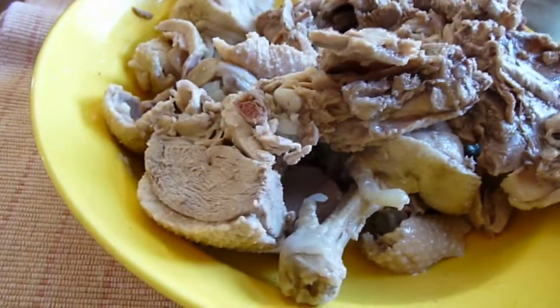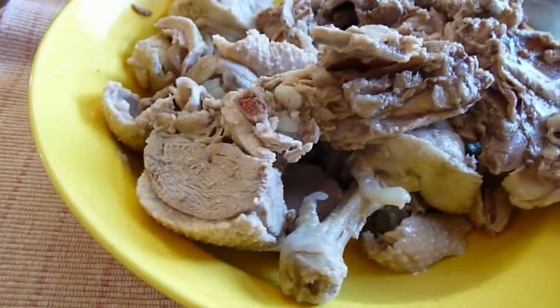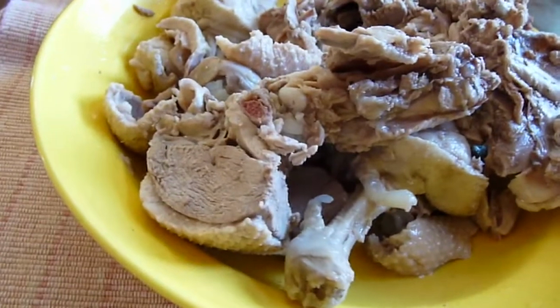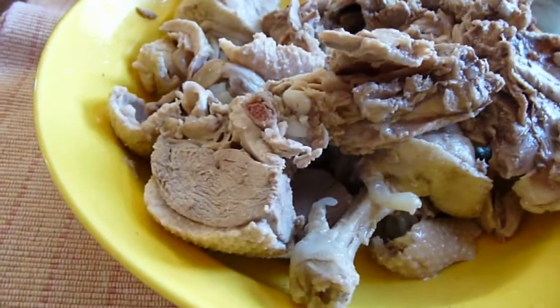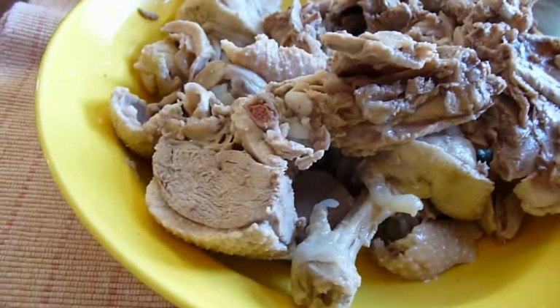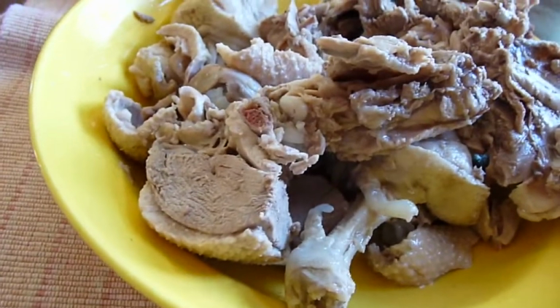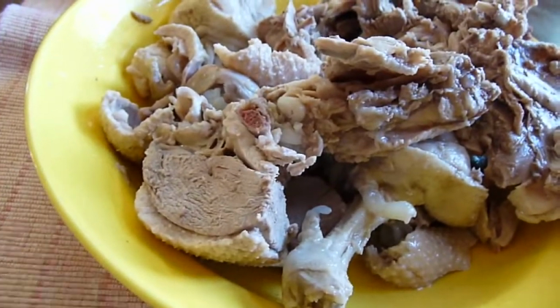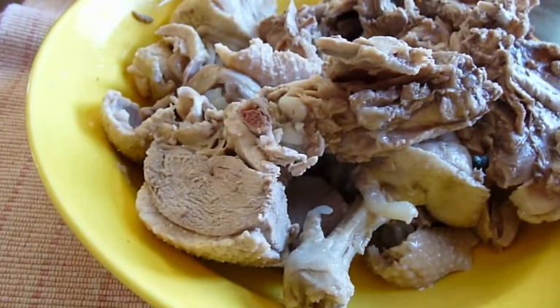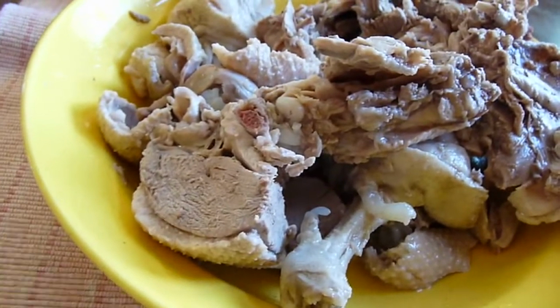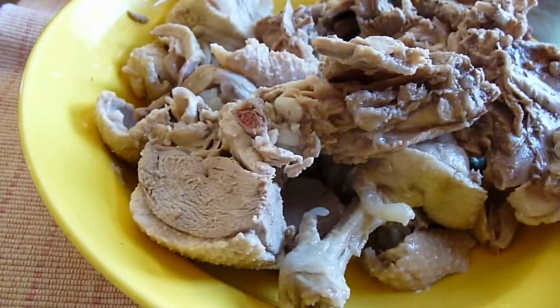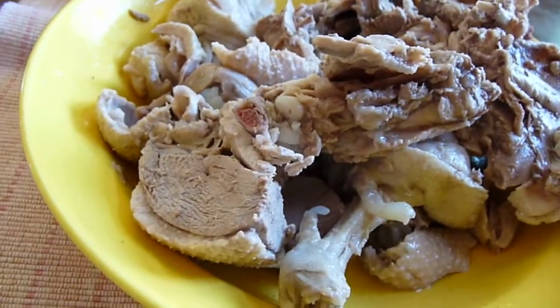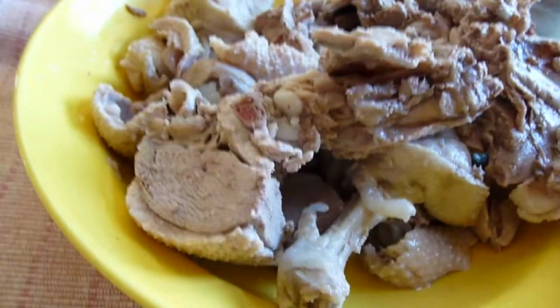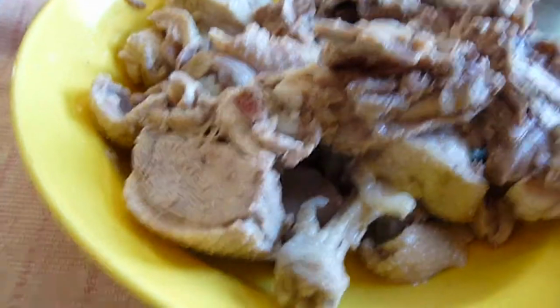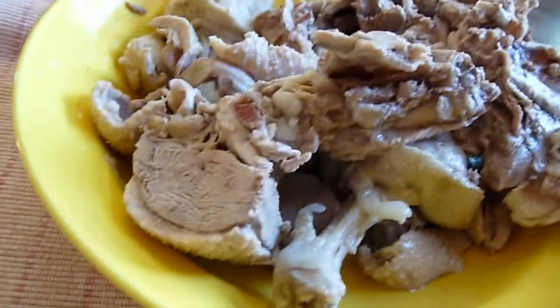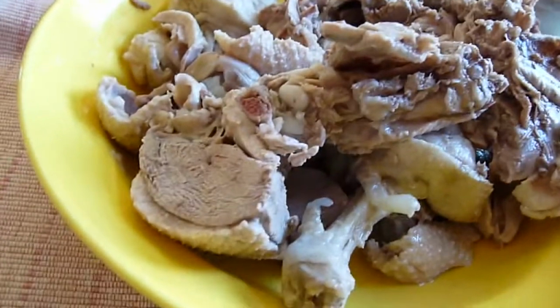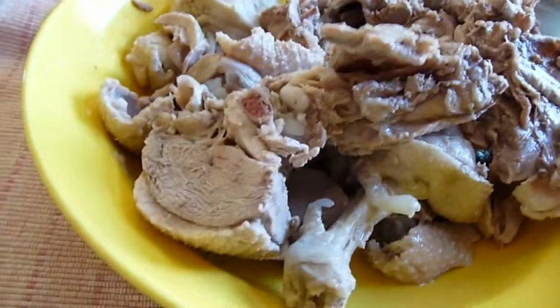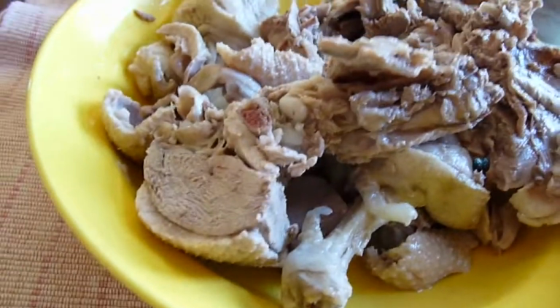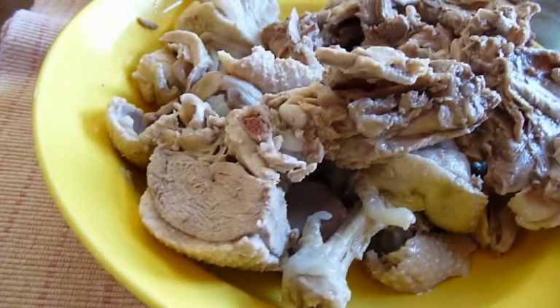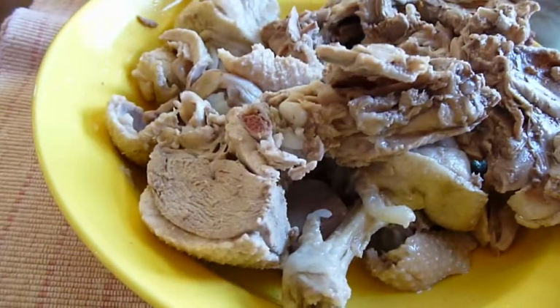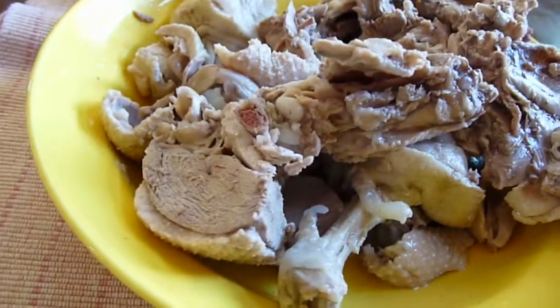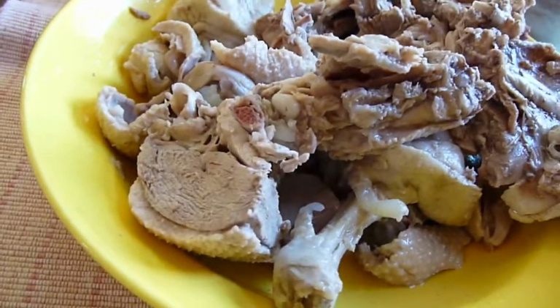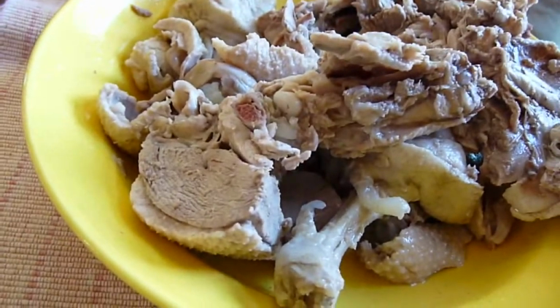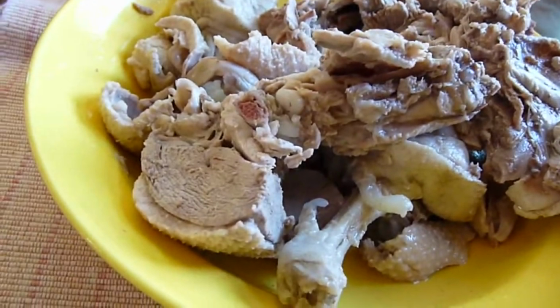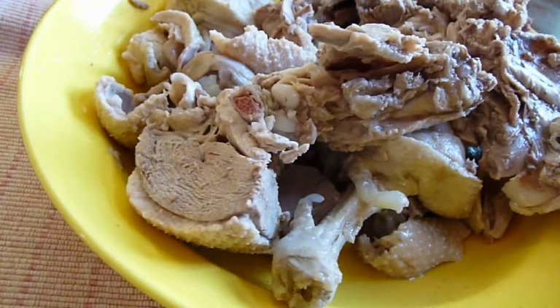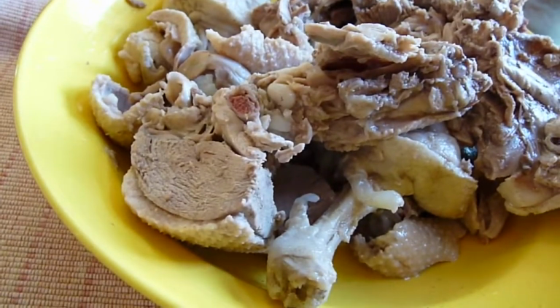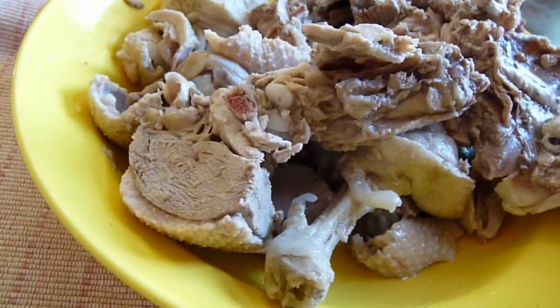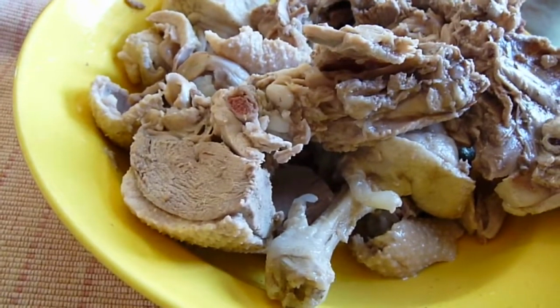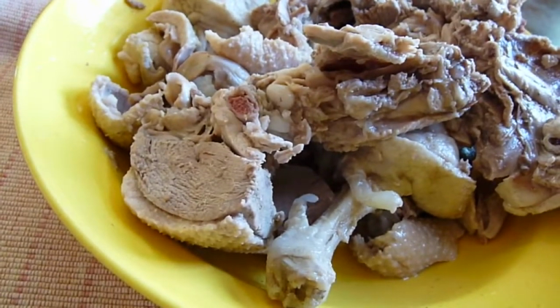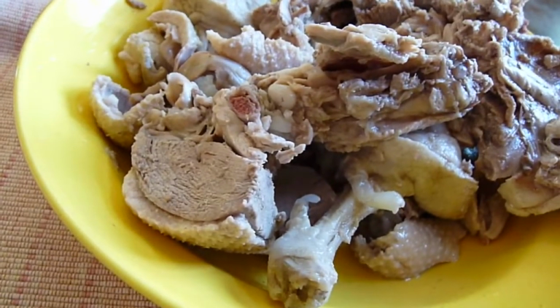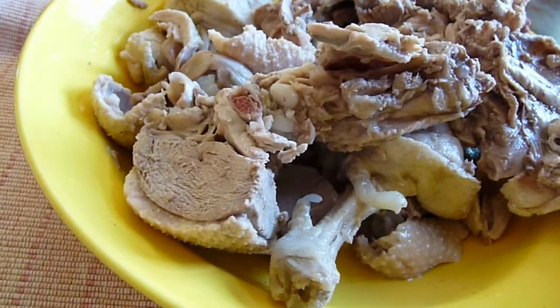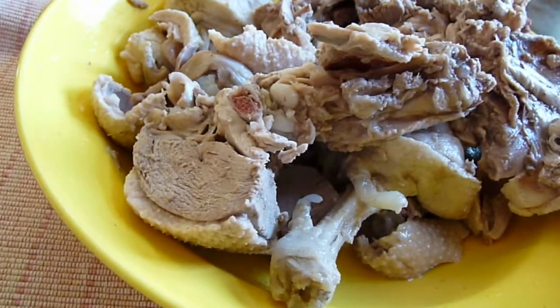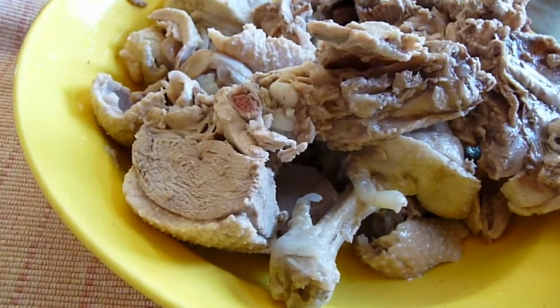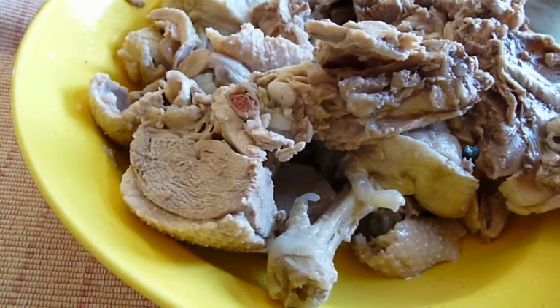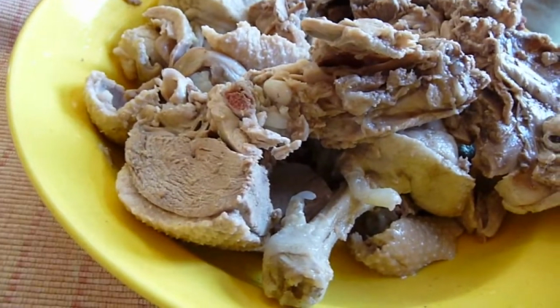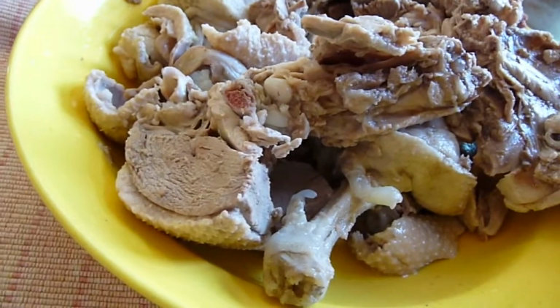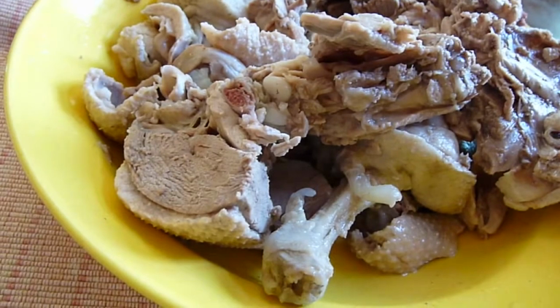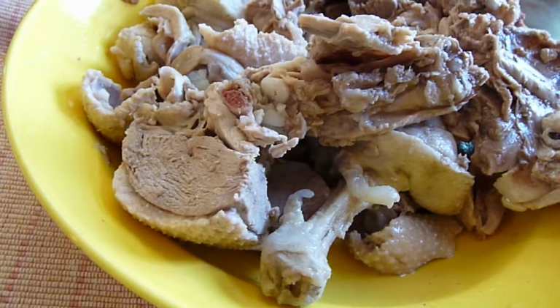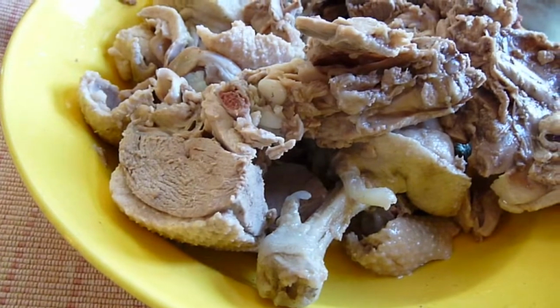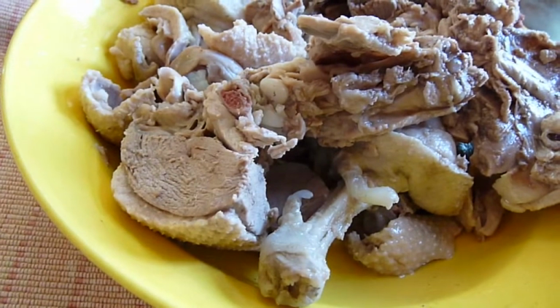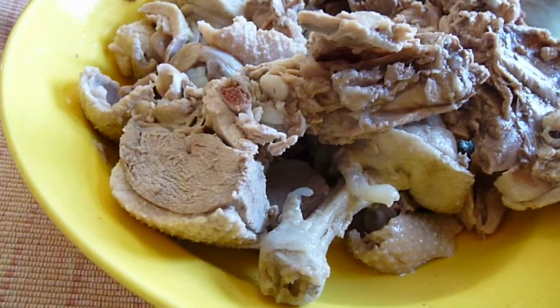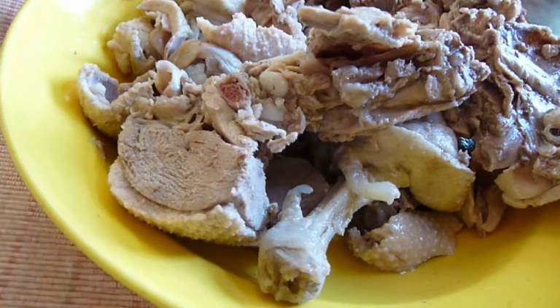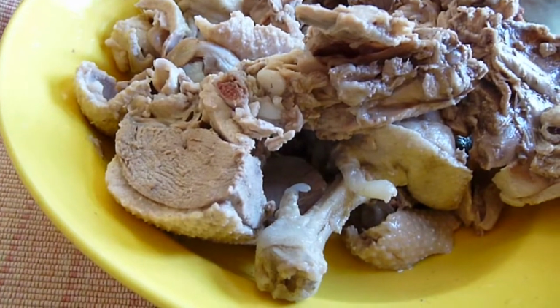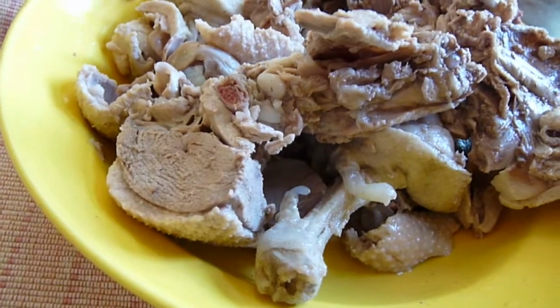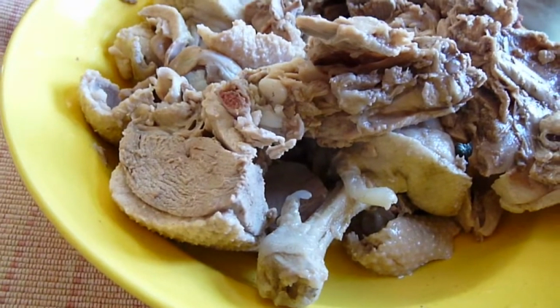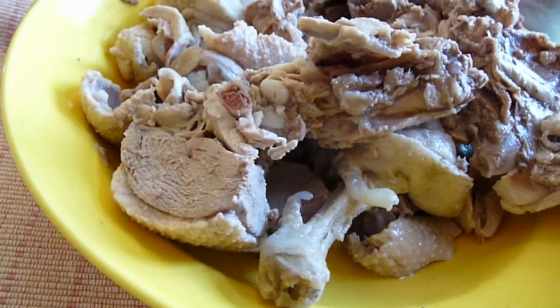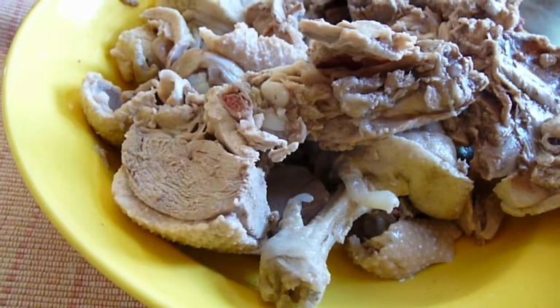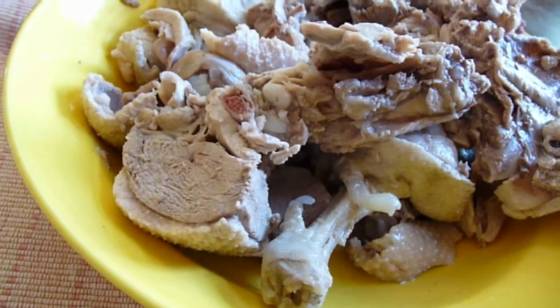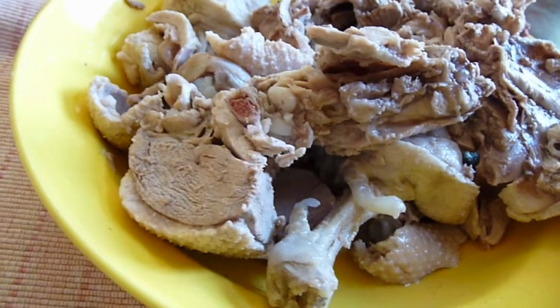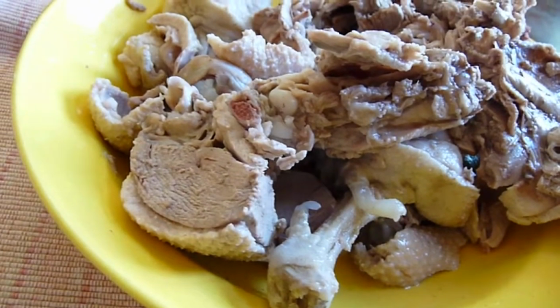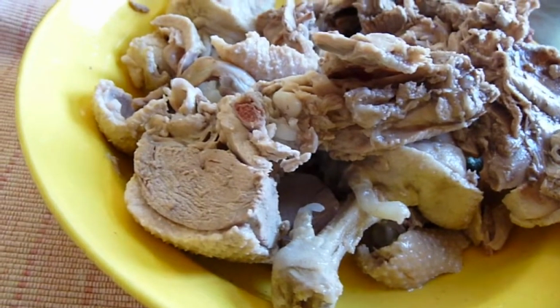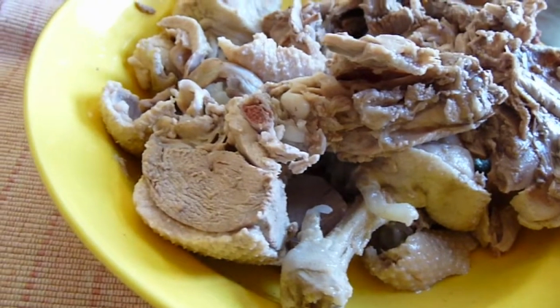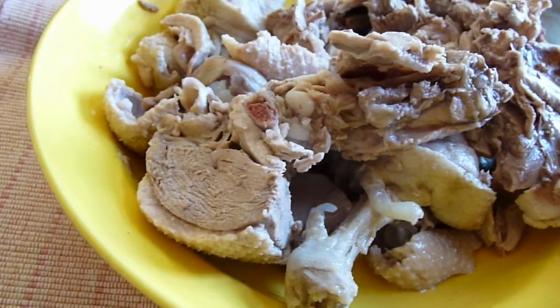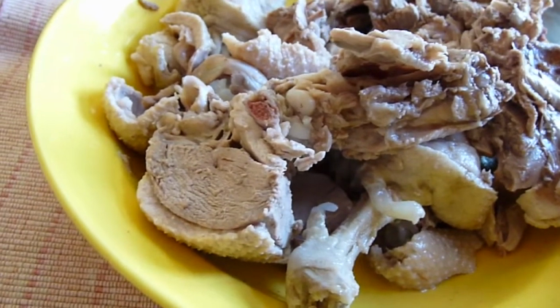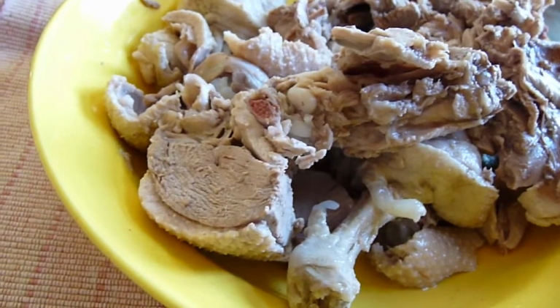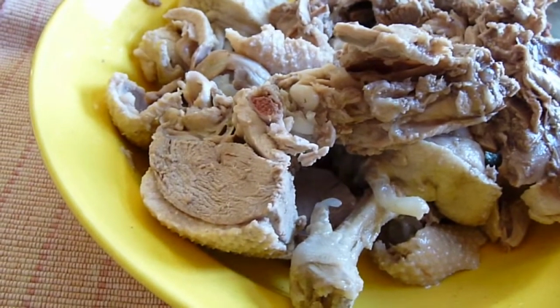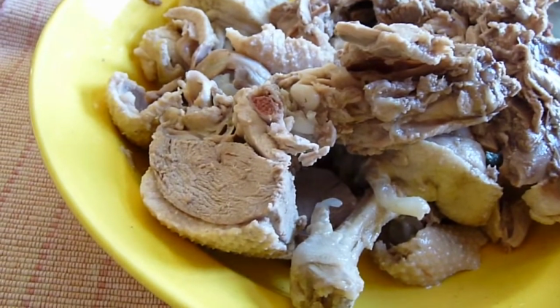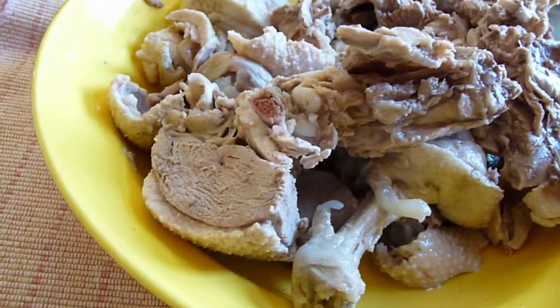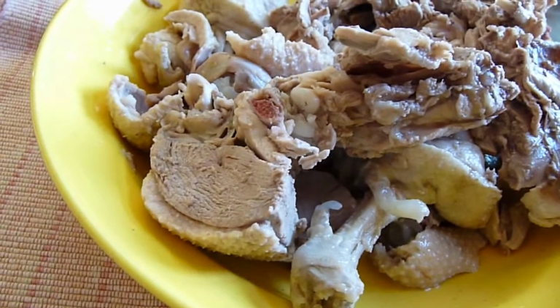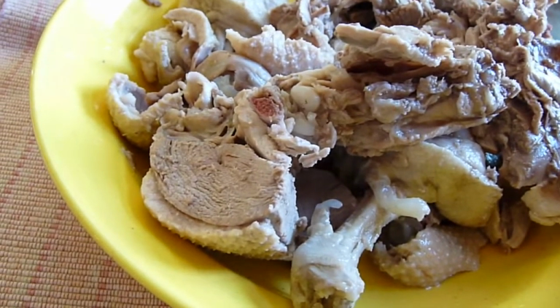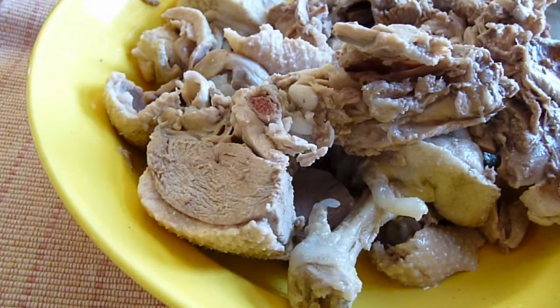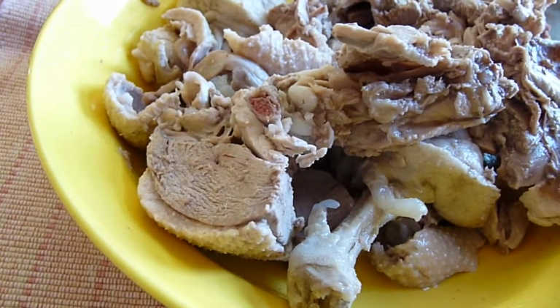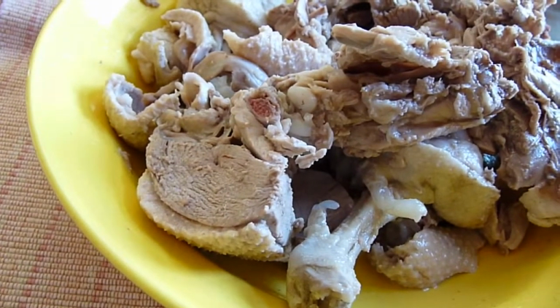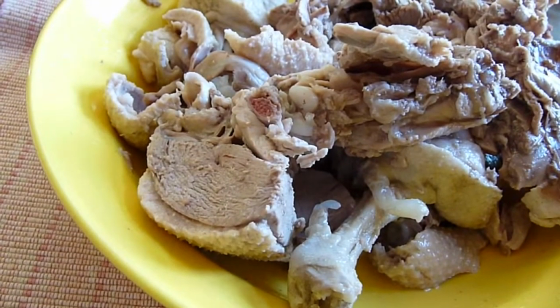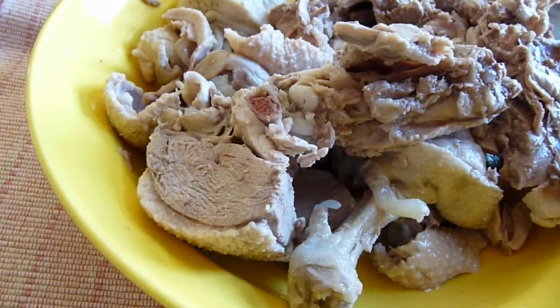There's a lot of meat. The meat wasn't left for me — you can't get this in a restaurant.